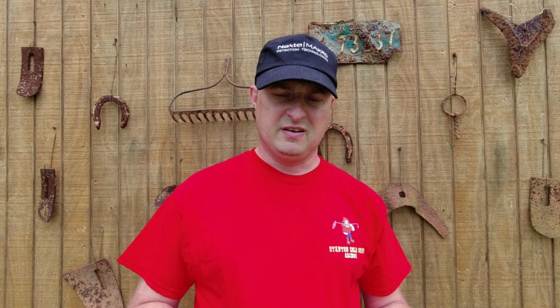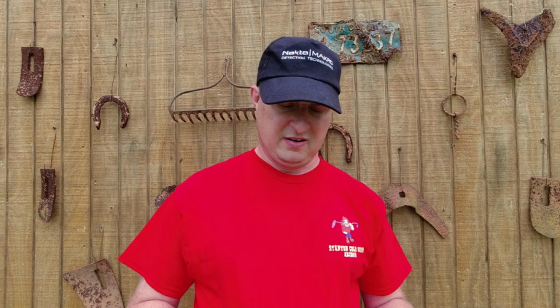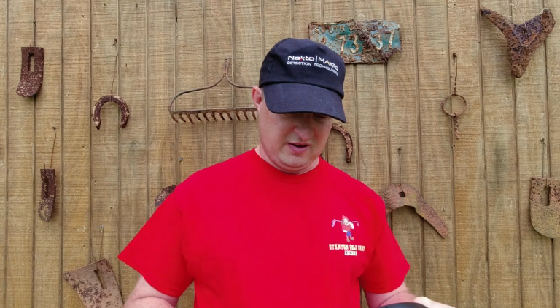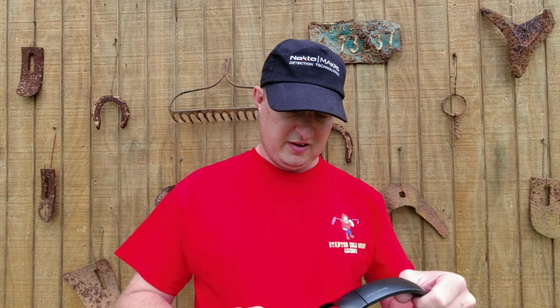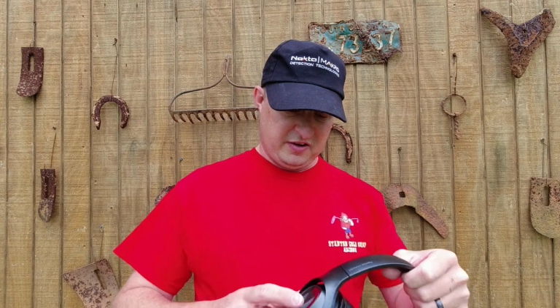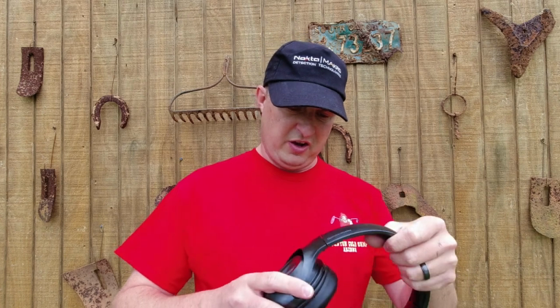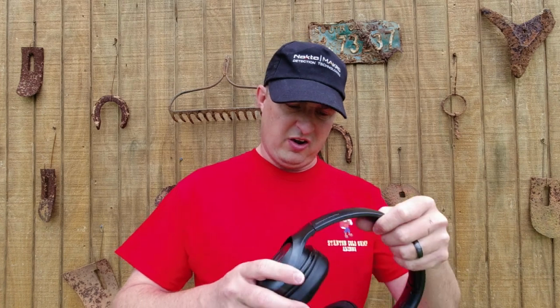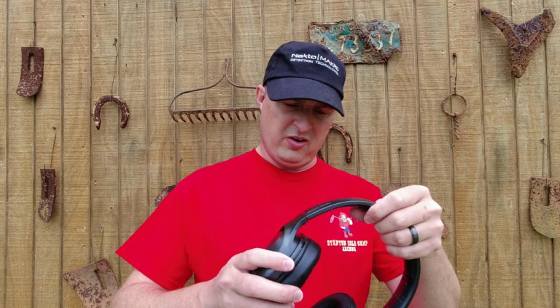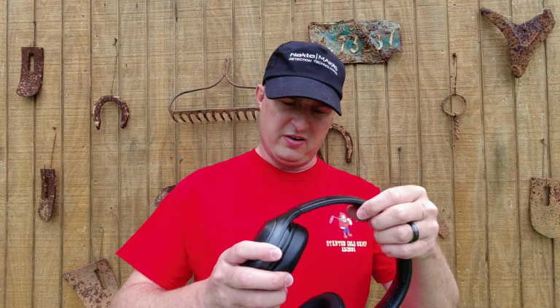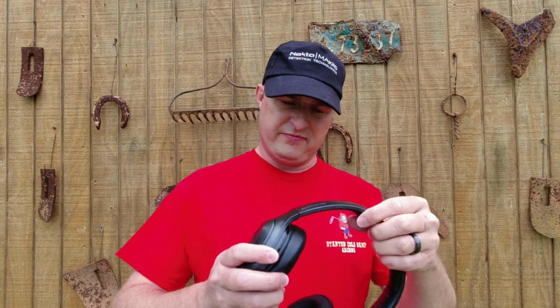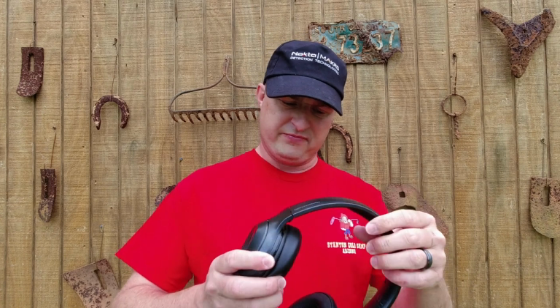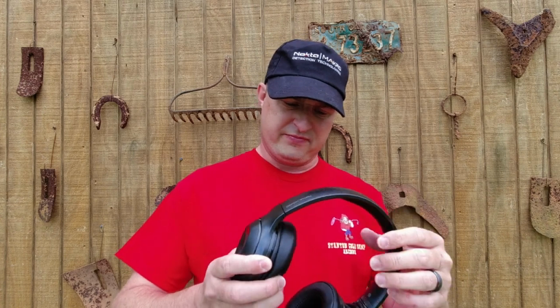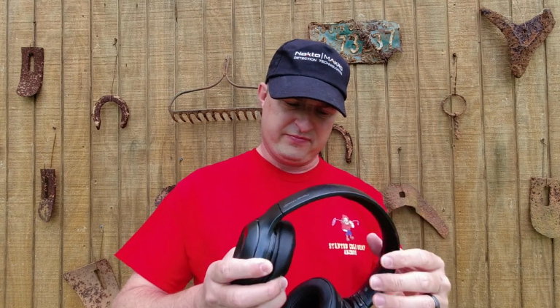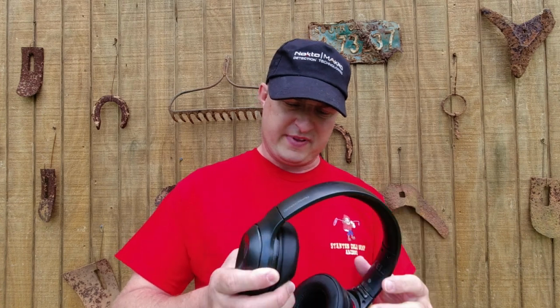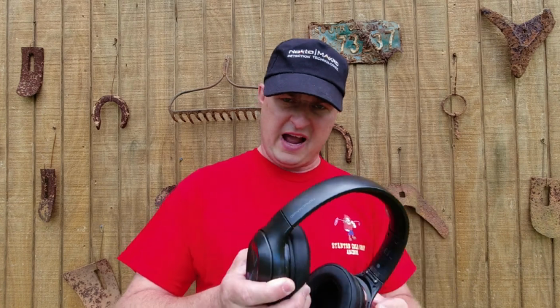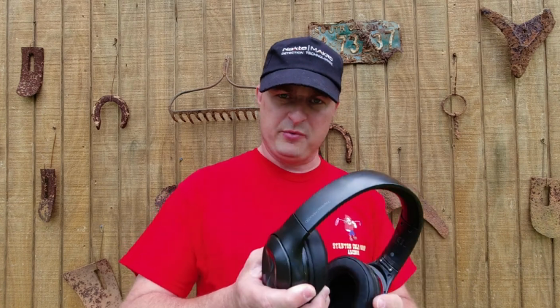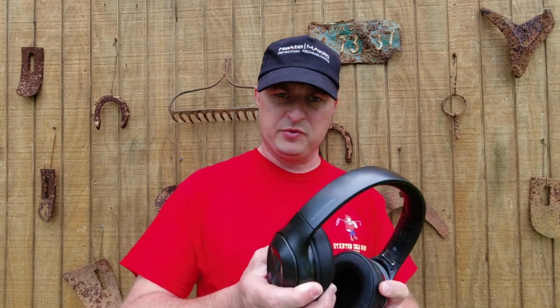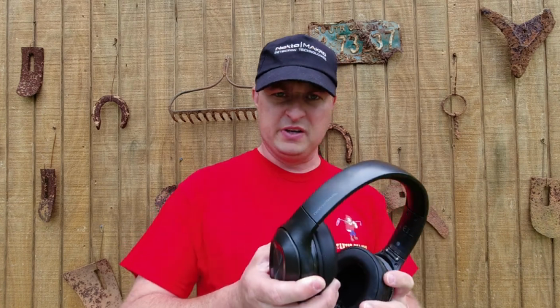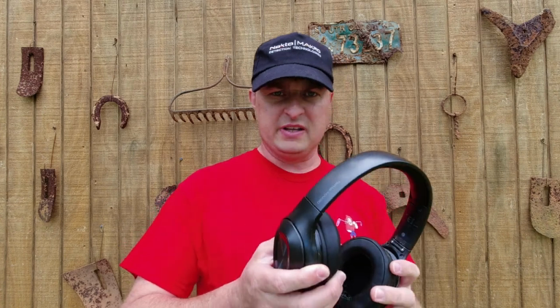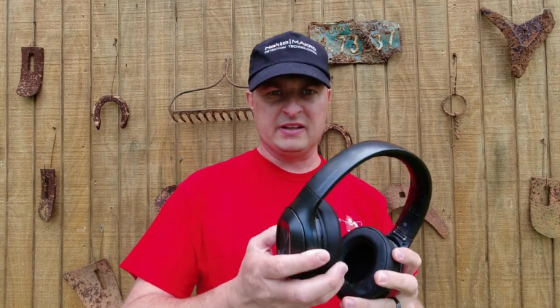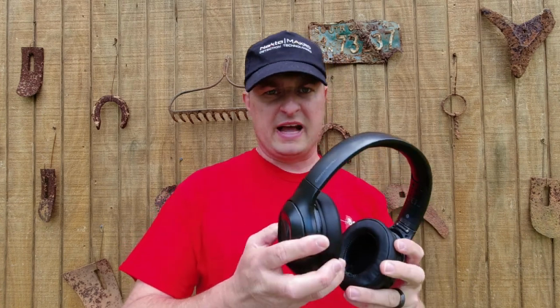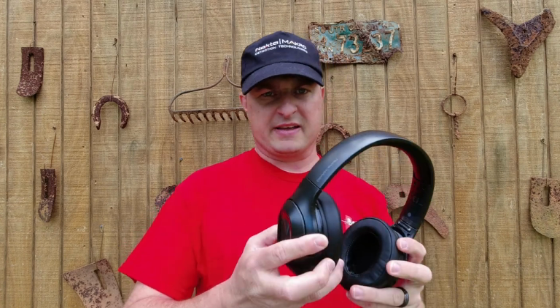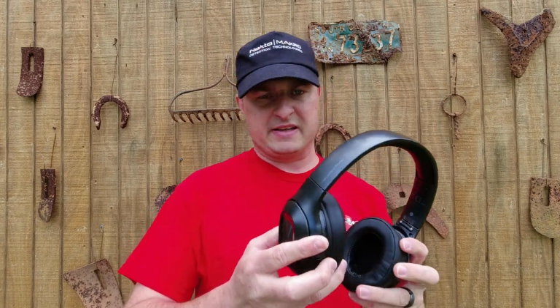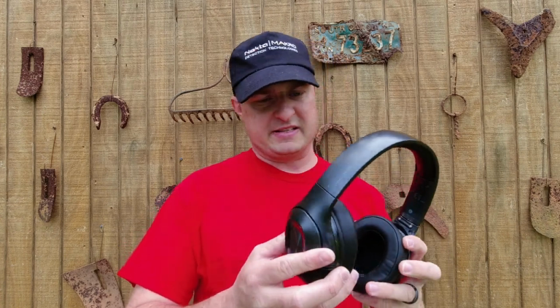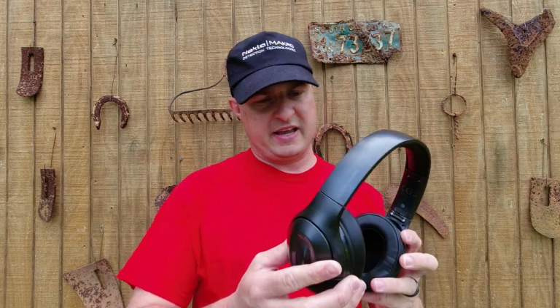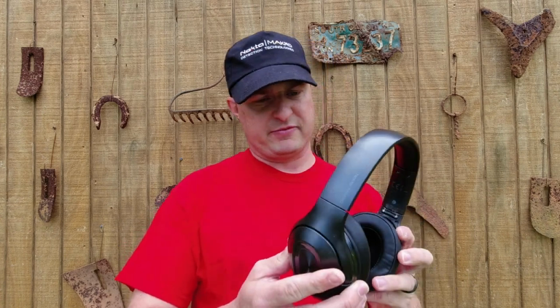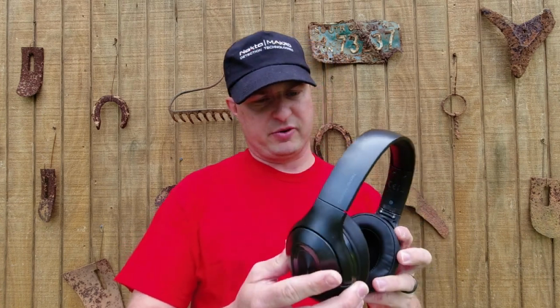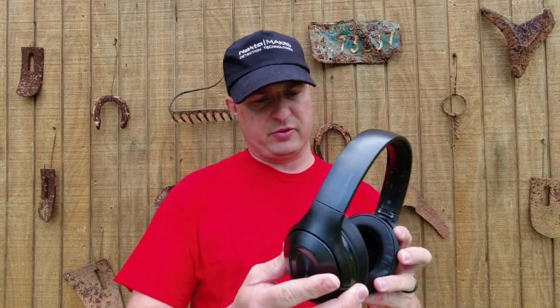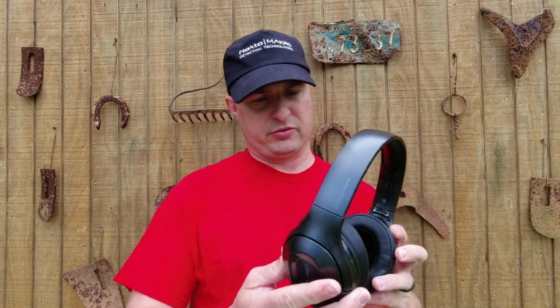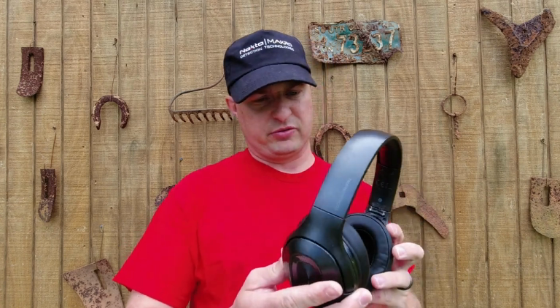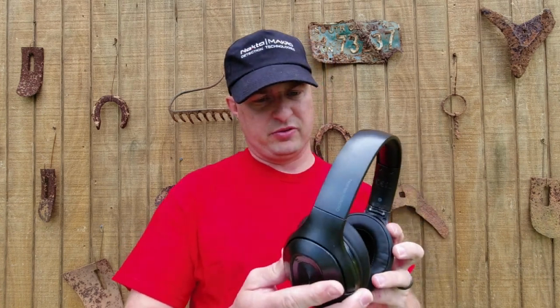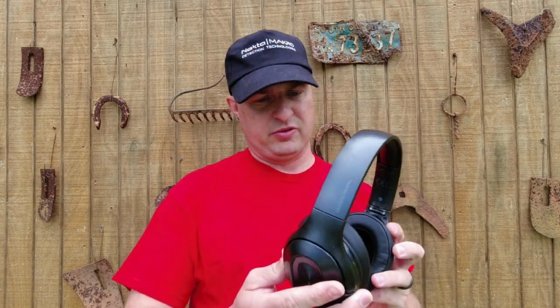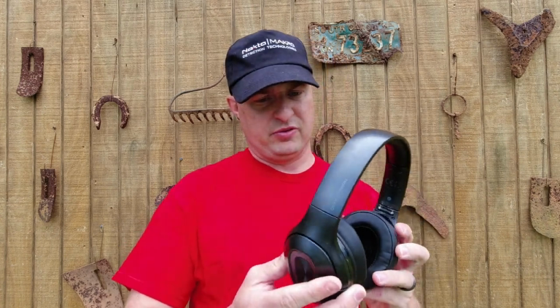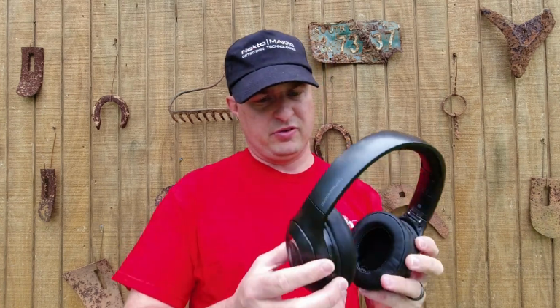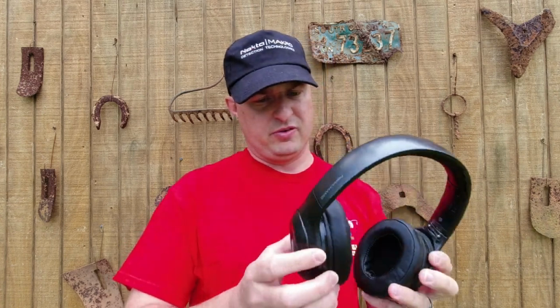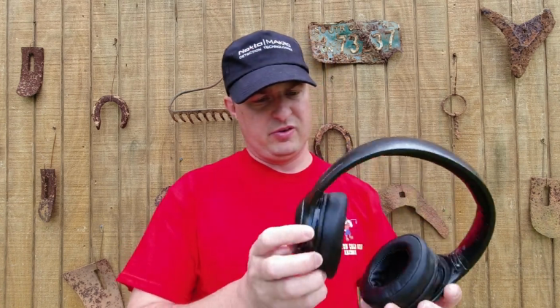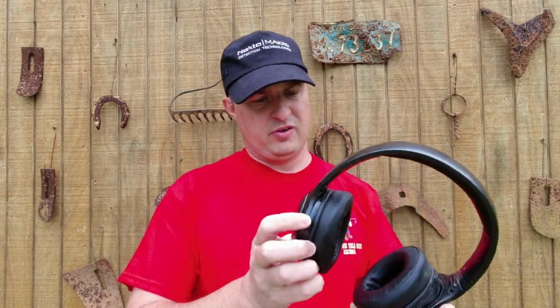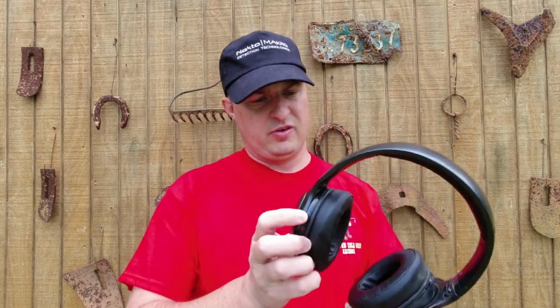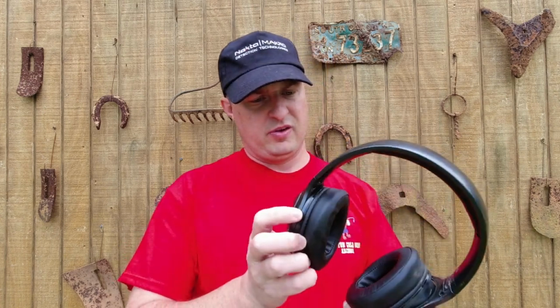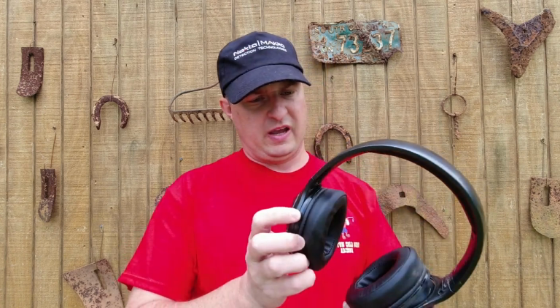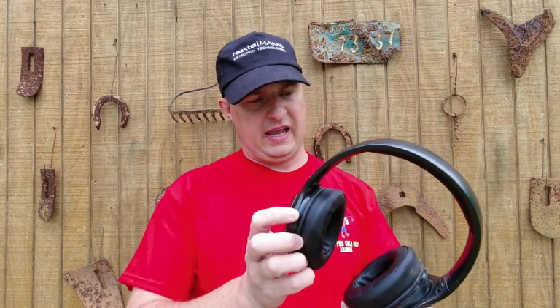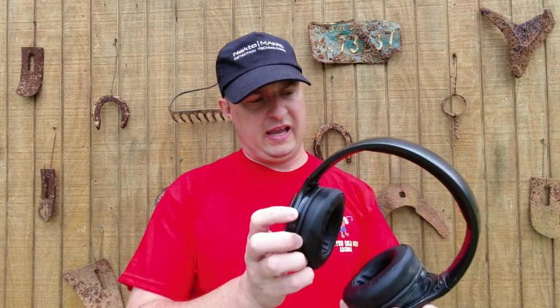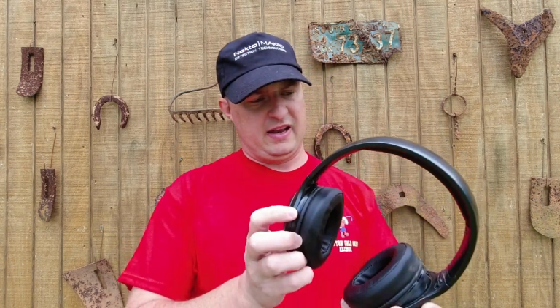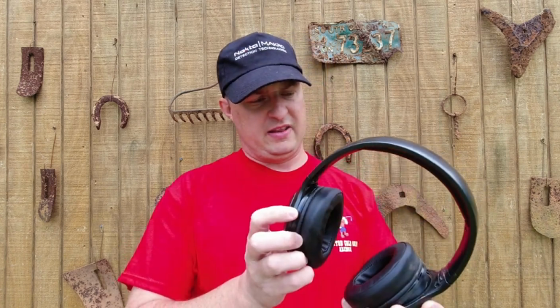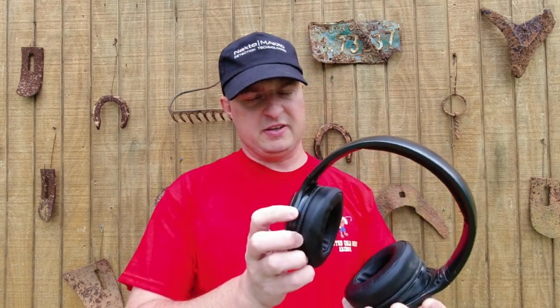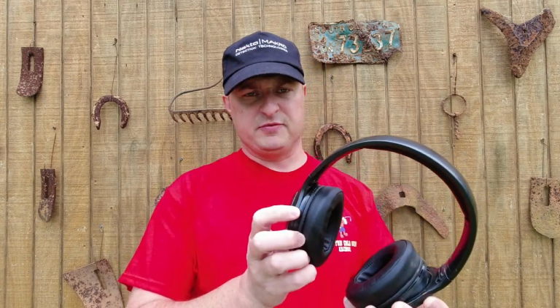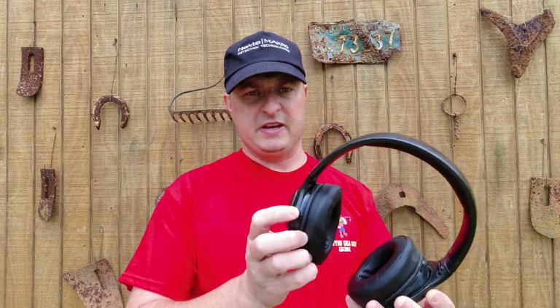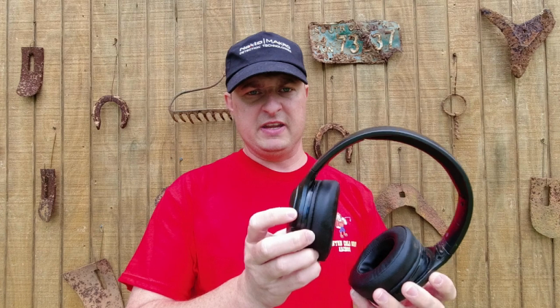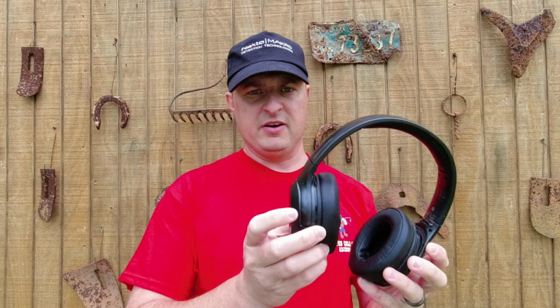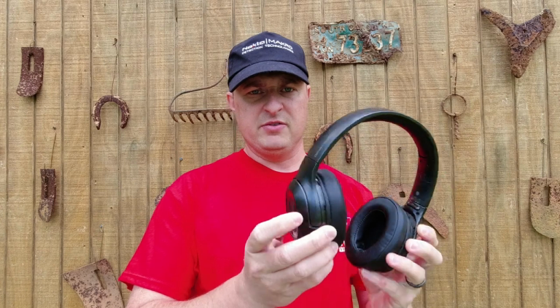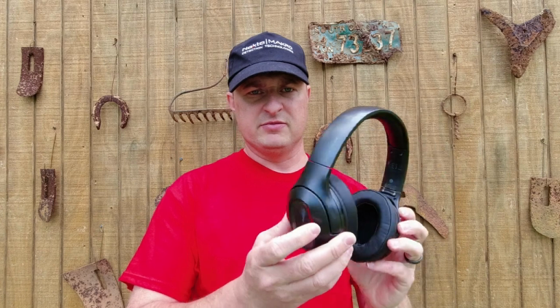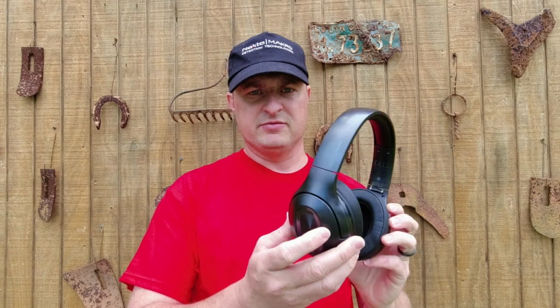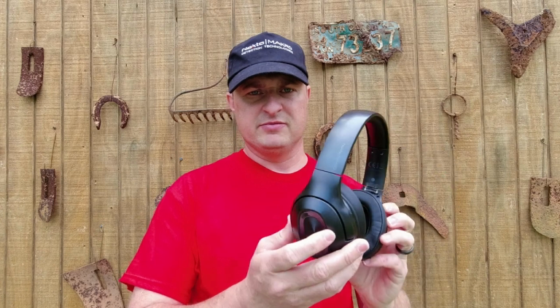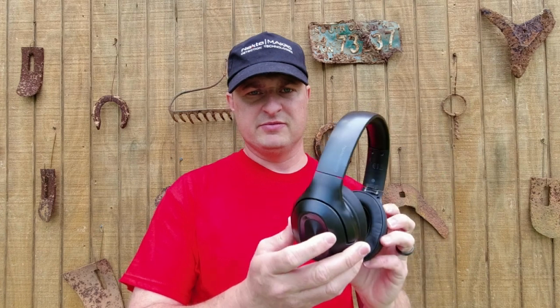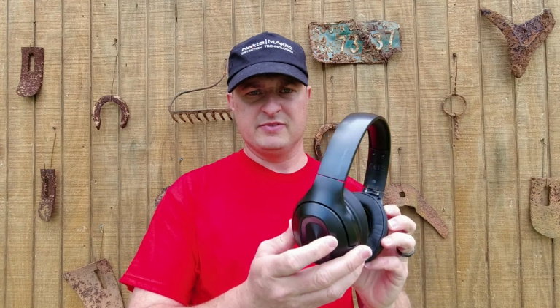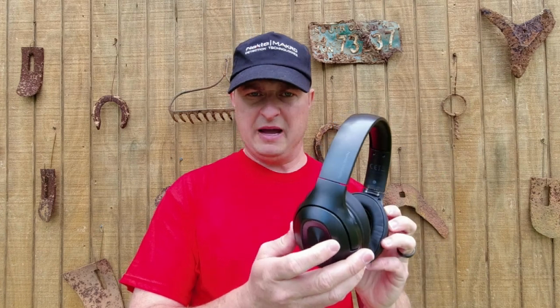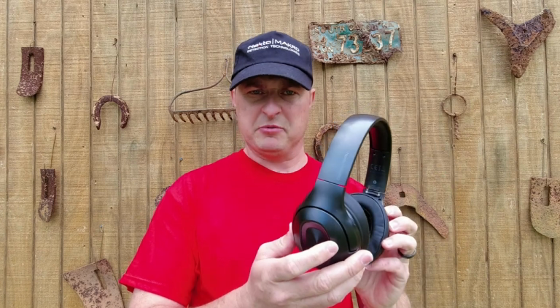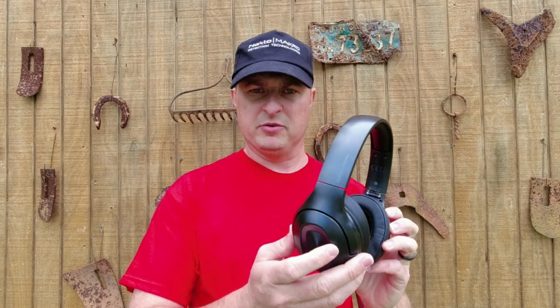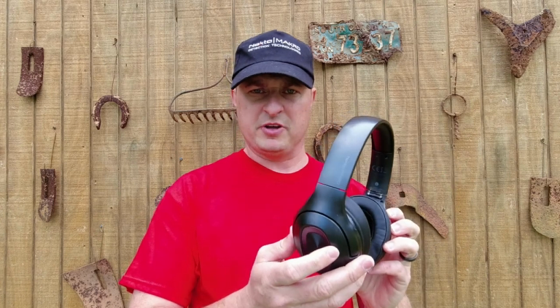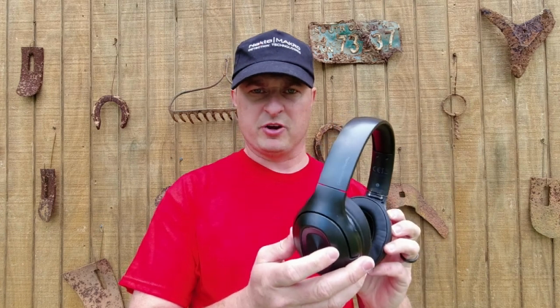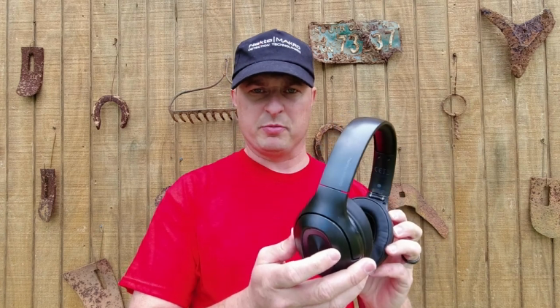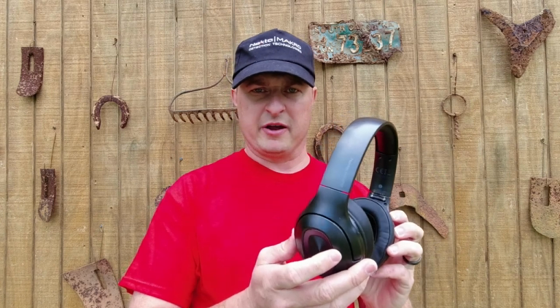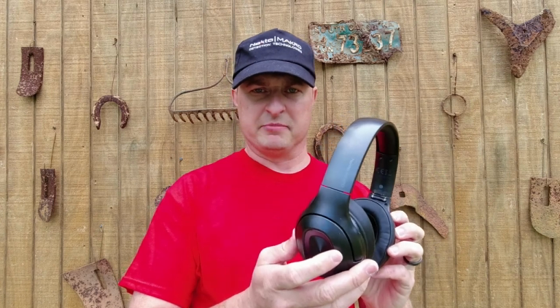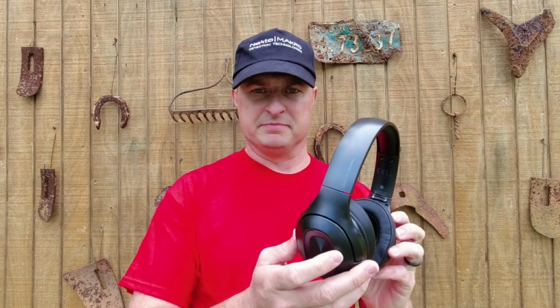Y'all, I really like these headphones, and in this video I'm going to talk about them.